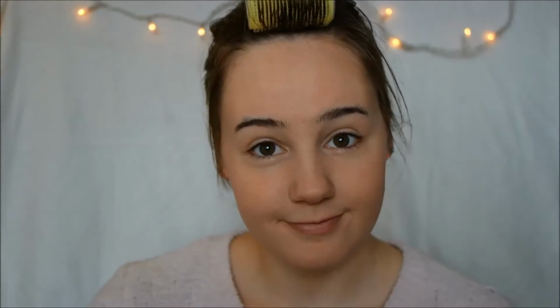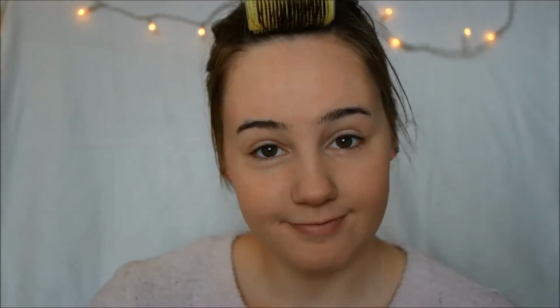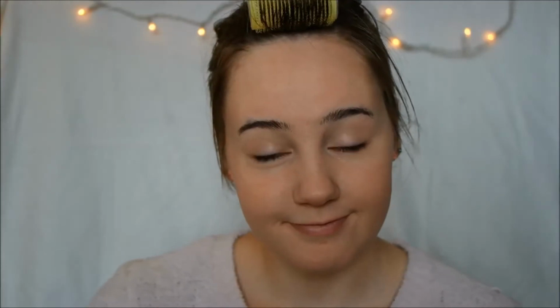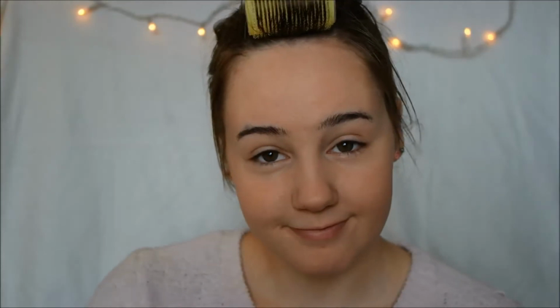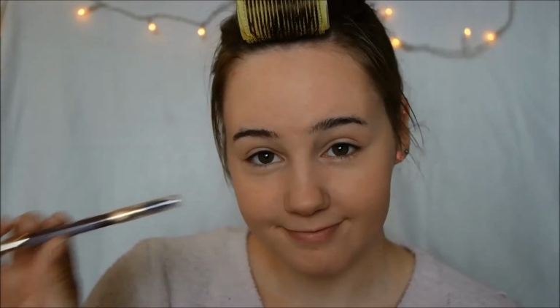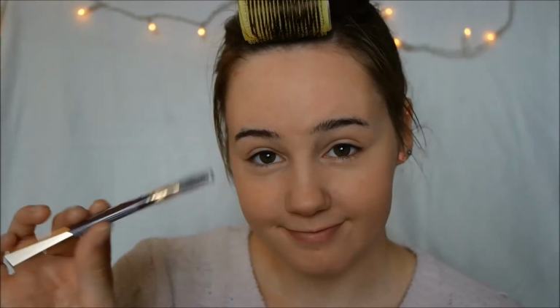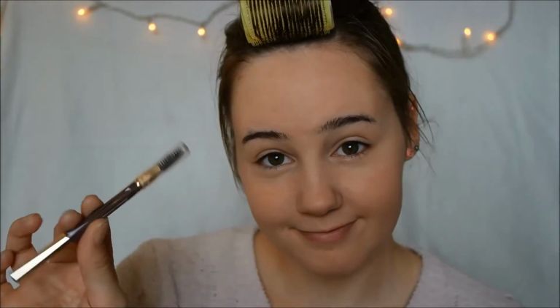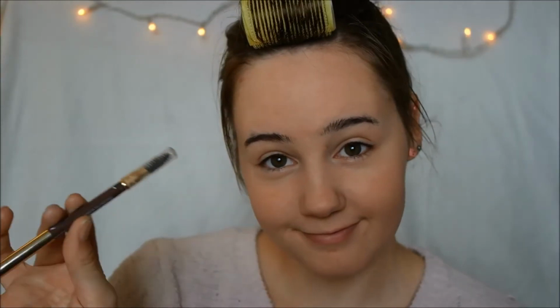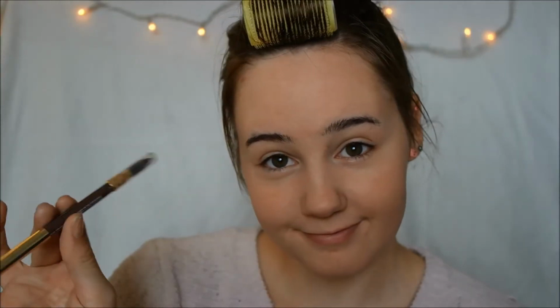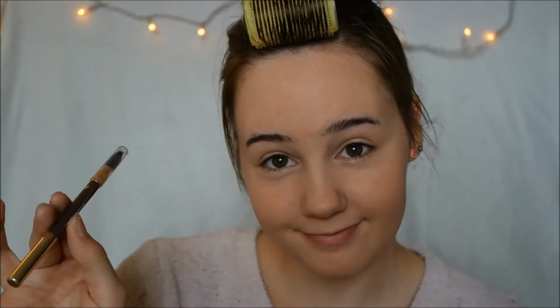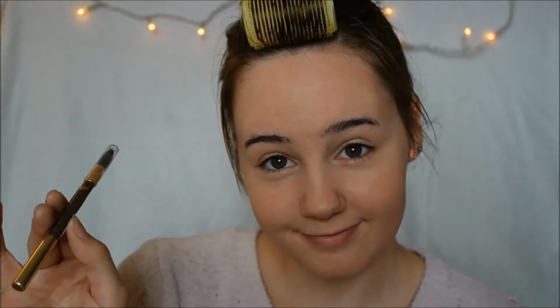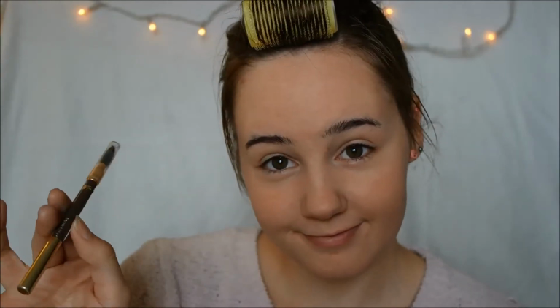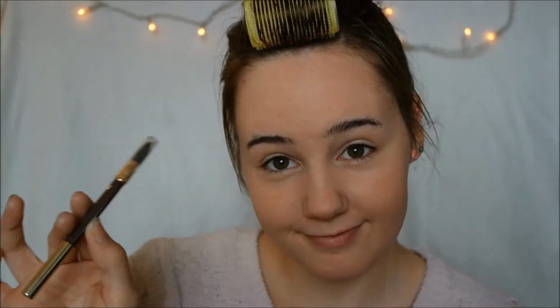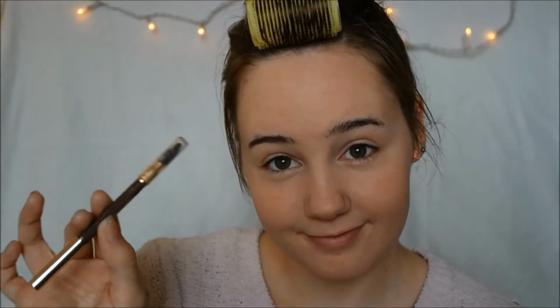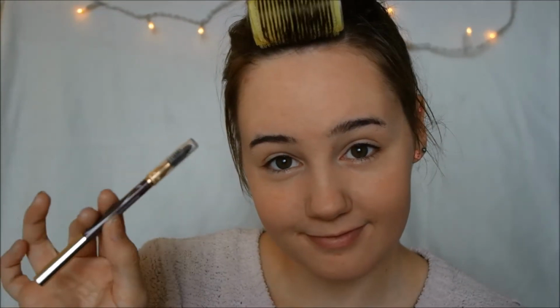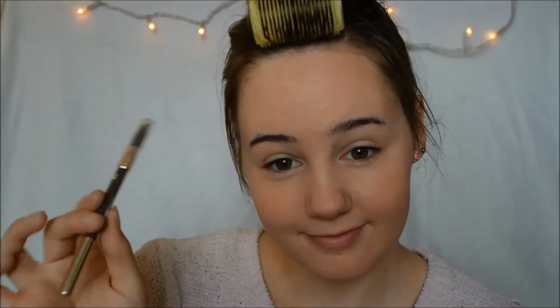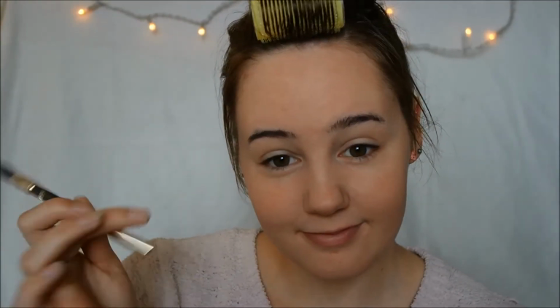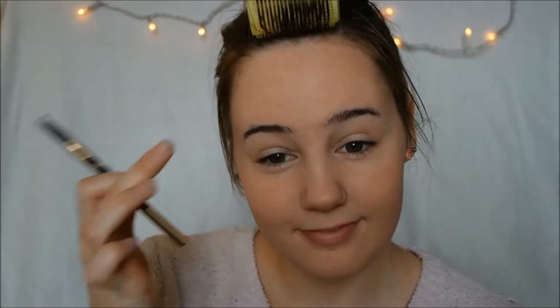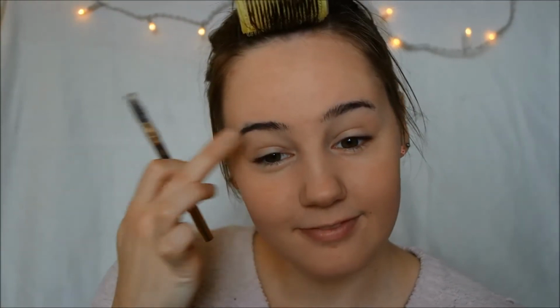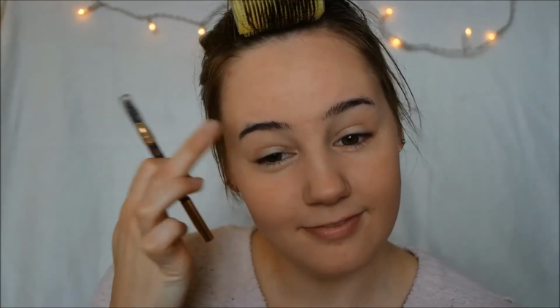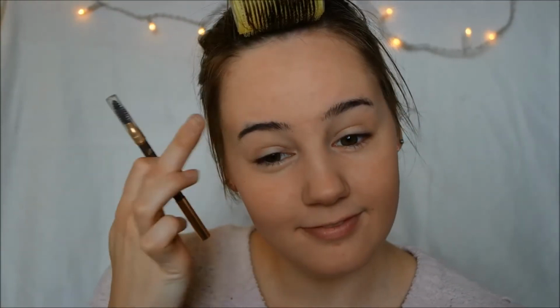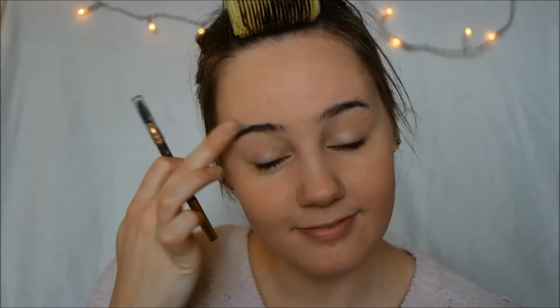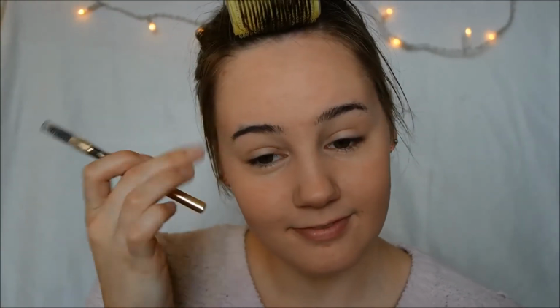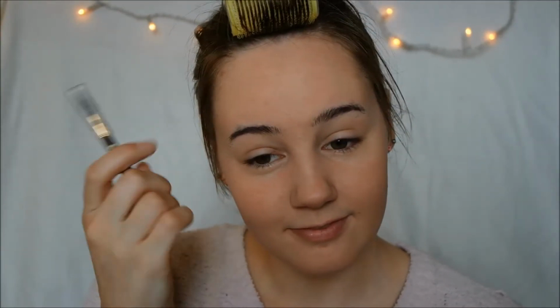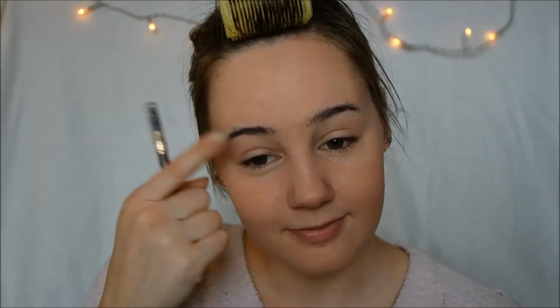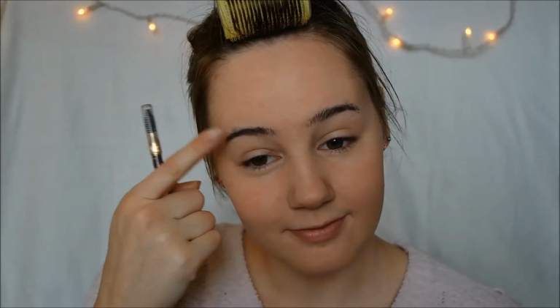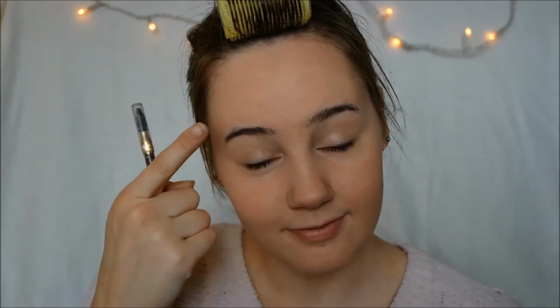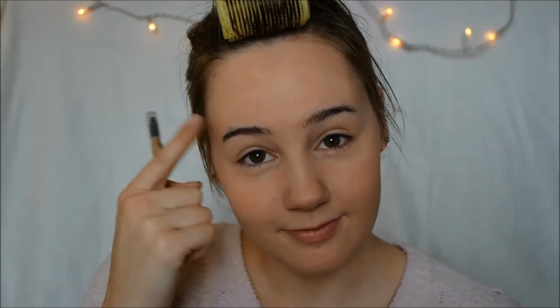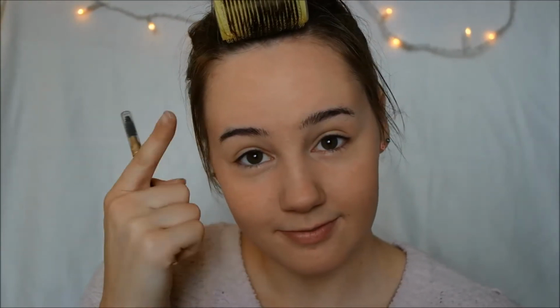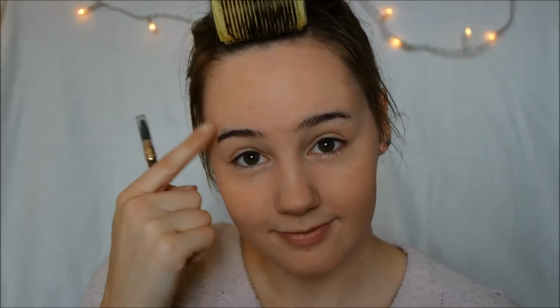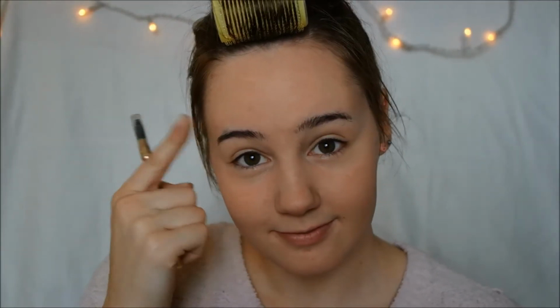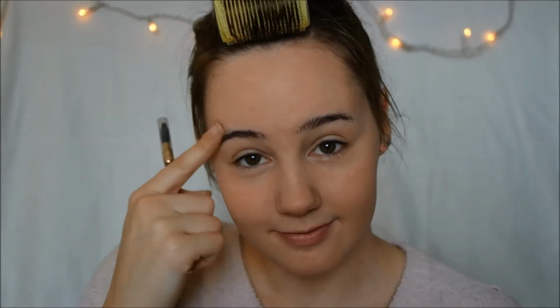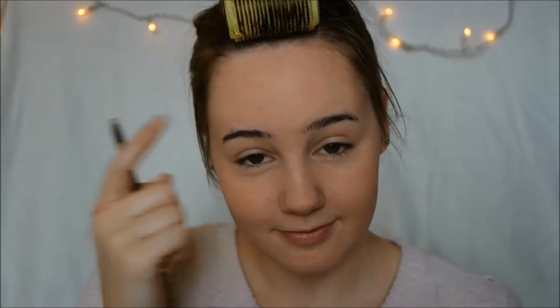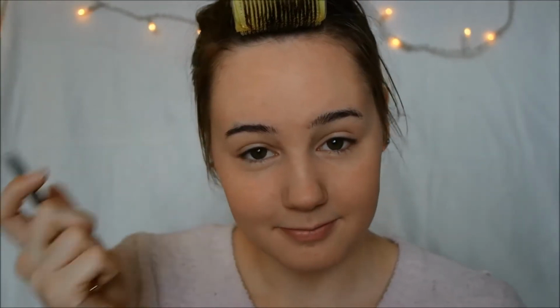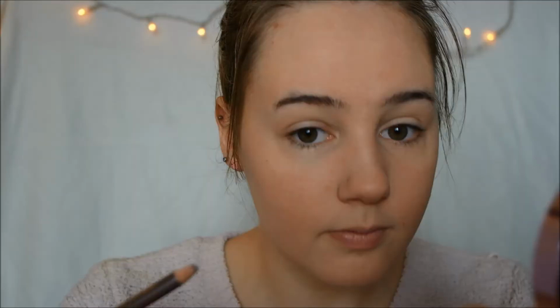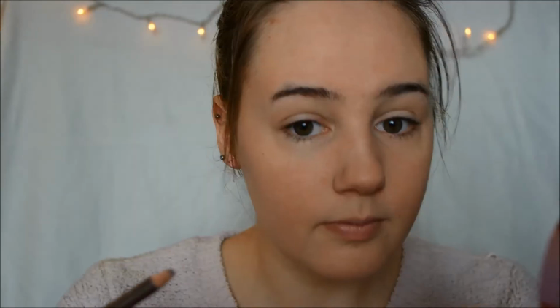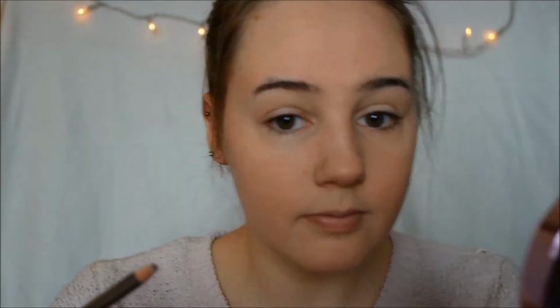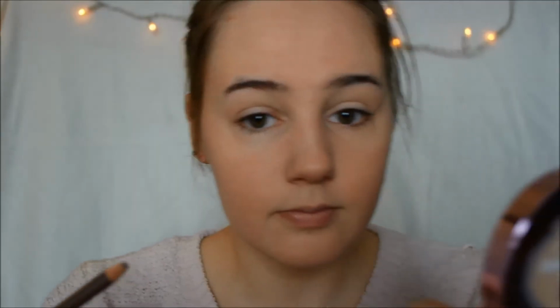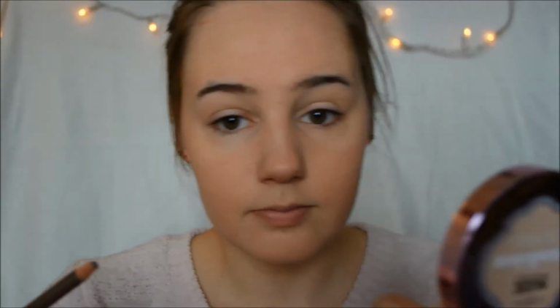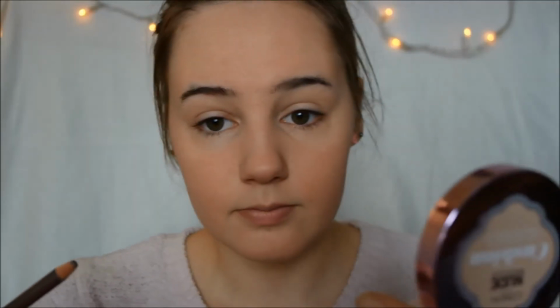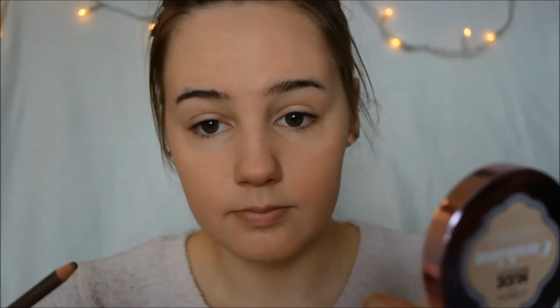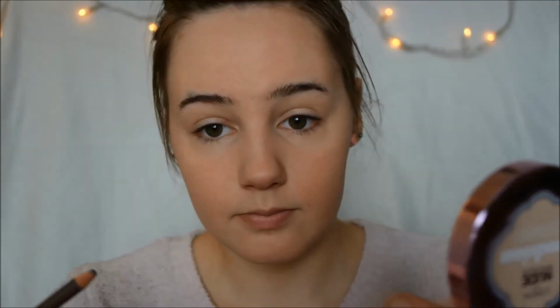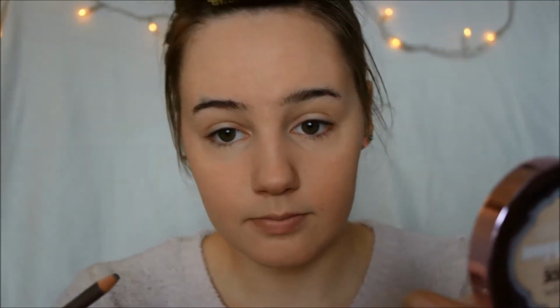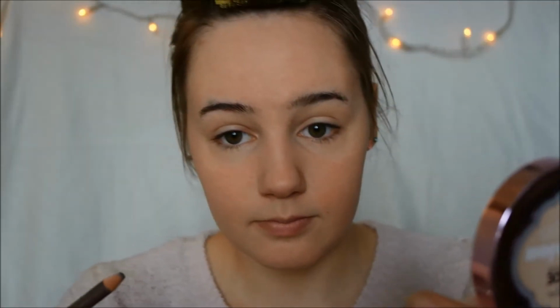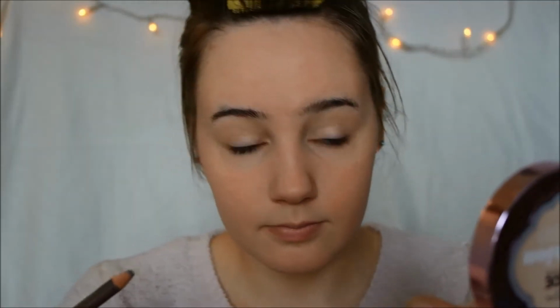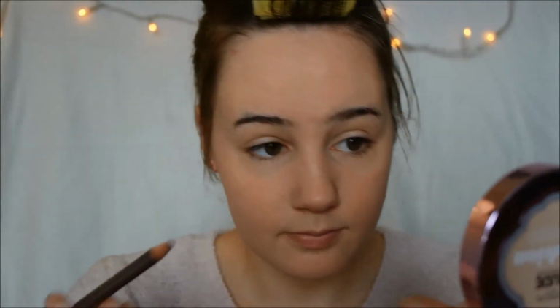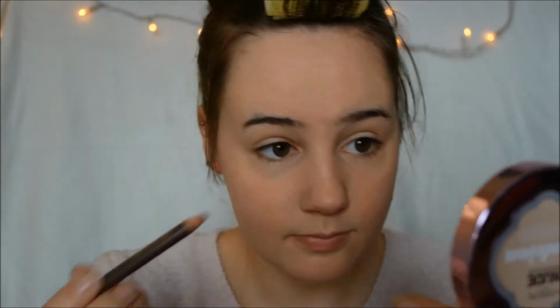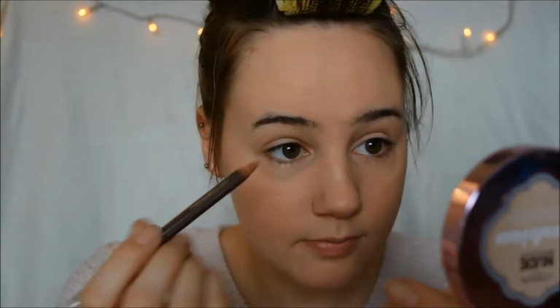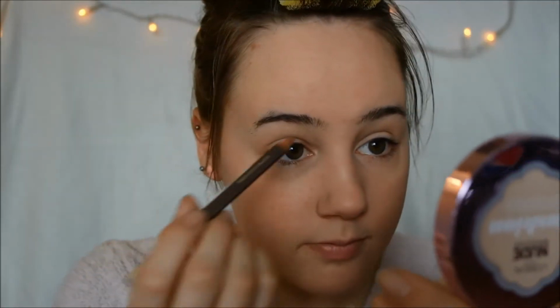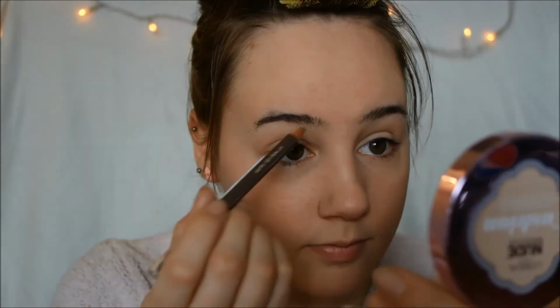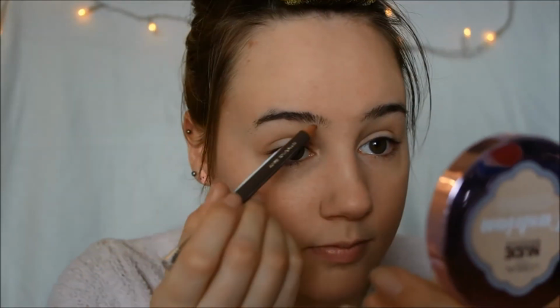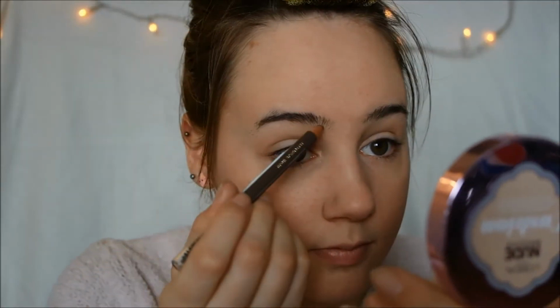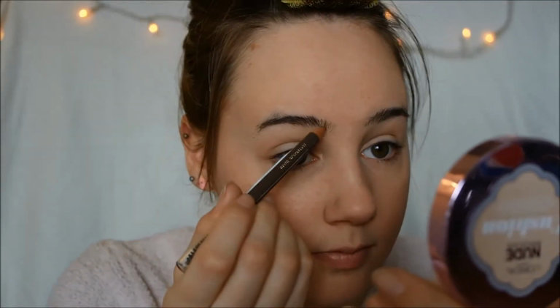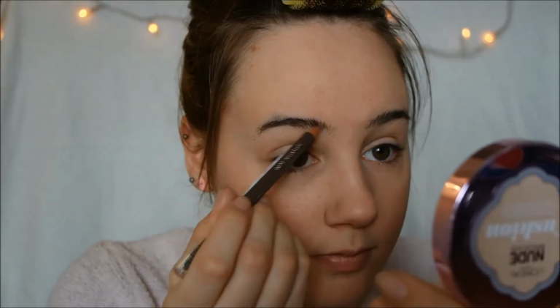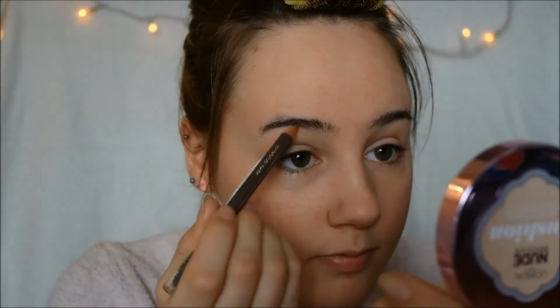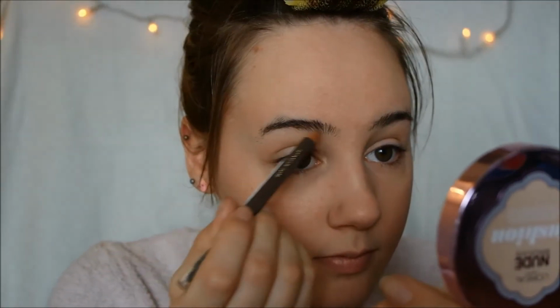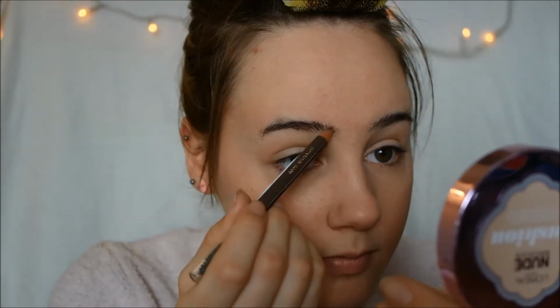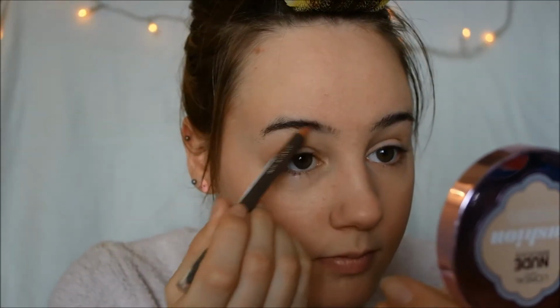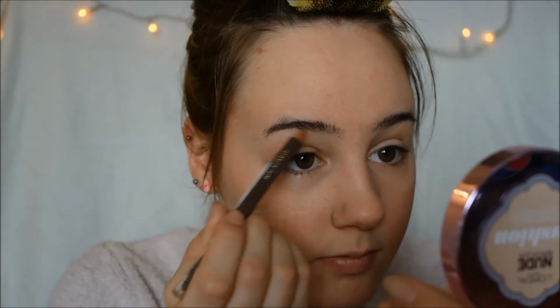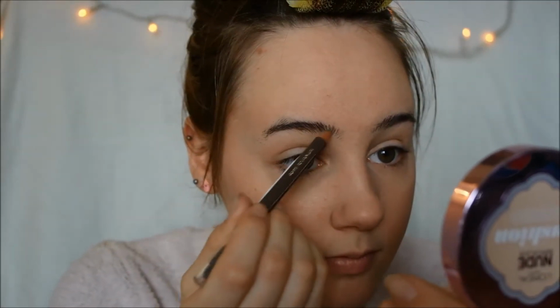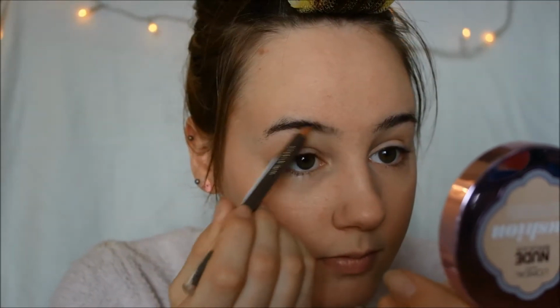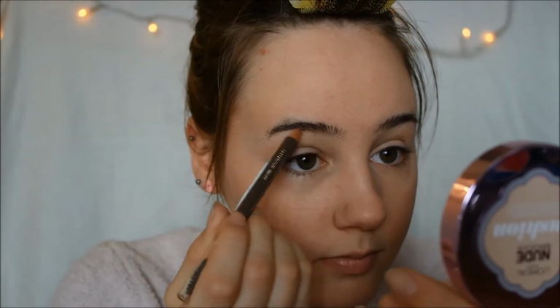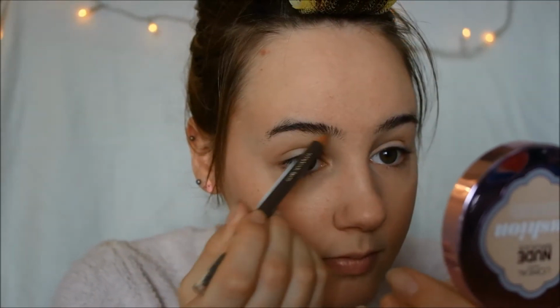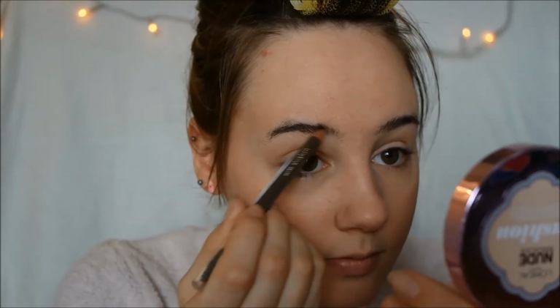Now, it's brow time! For this innocent and sweet look, you want to make your brows appear as straight as possible.